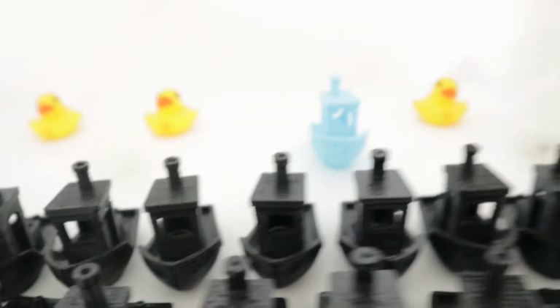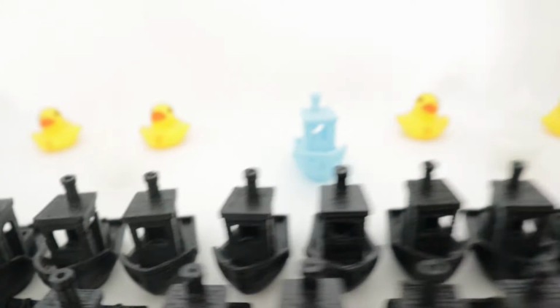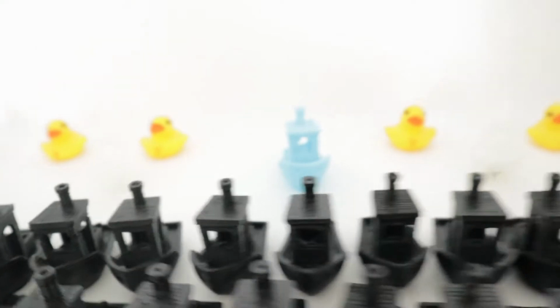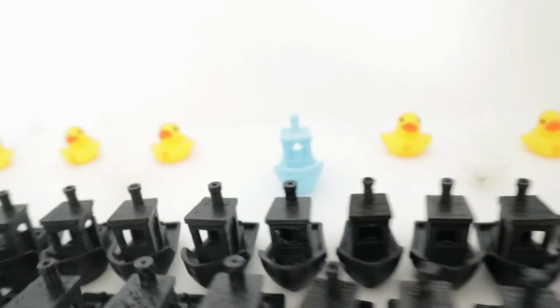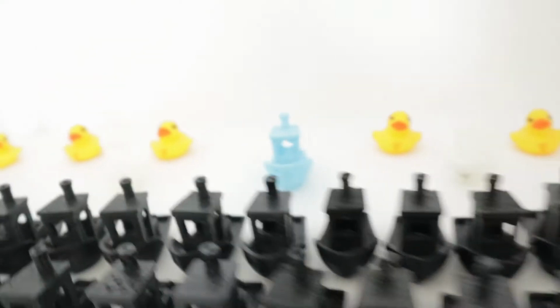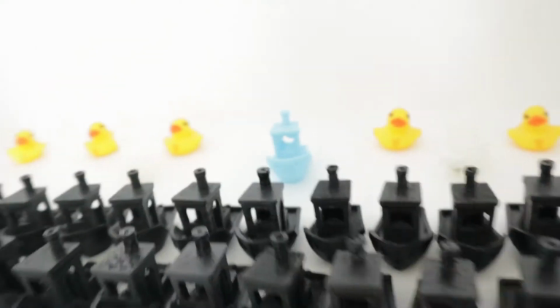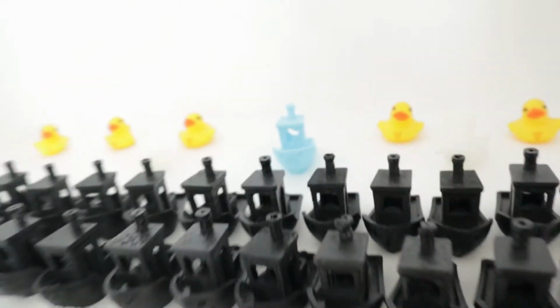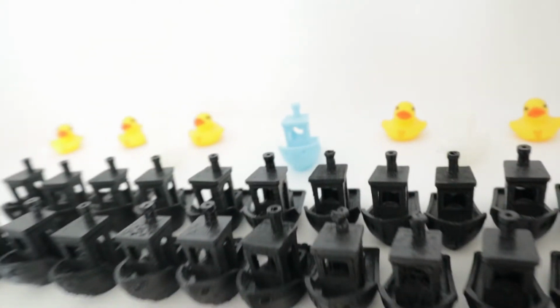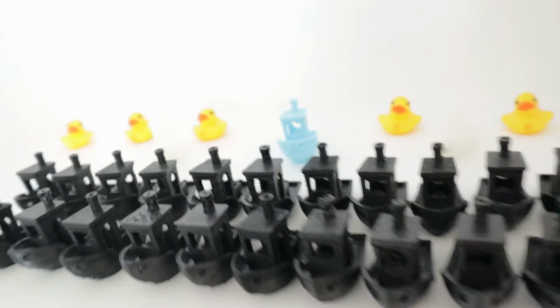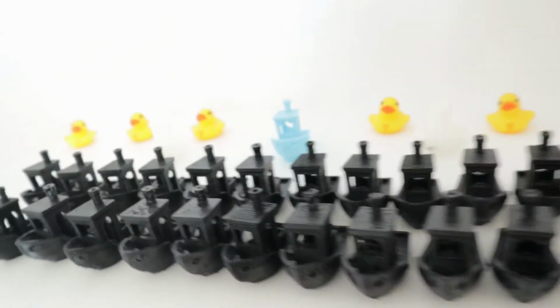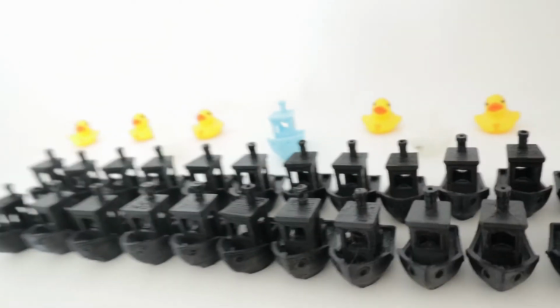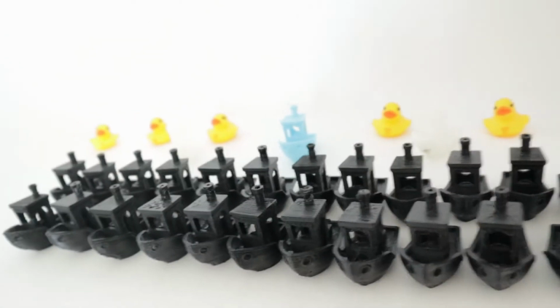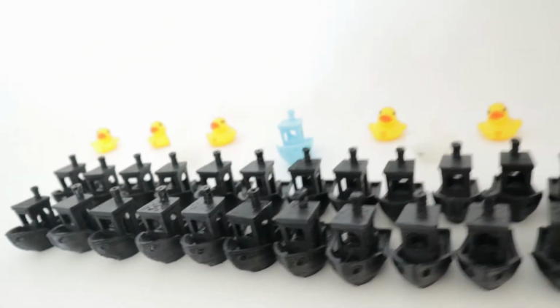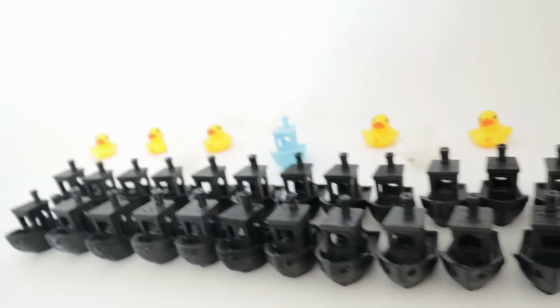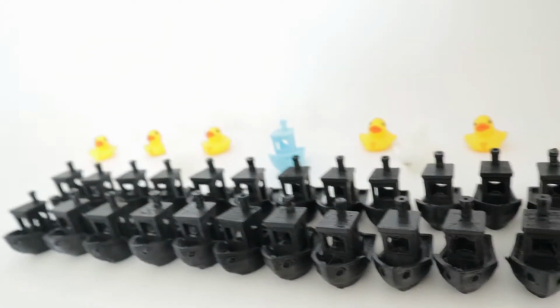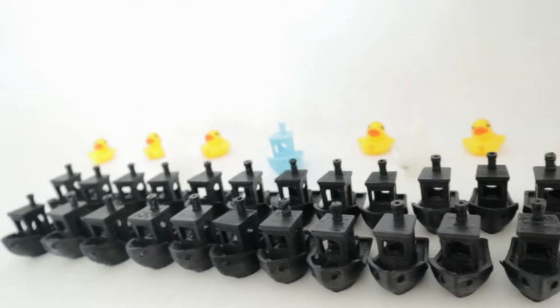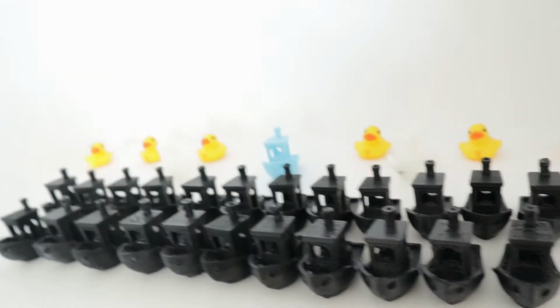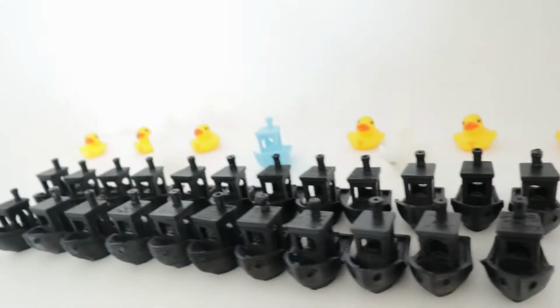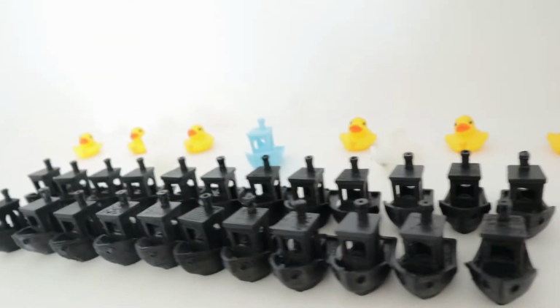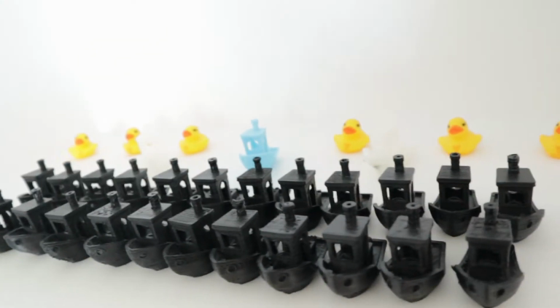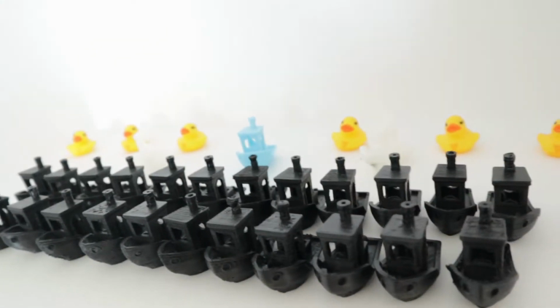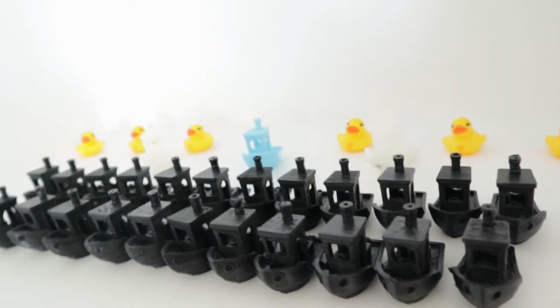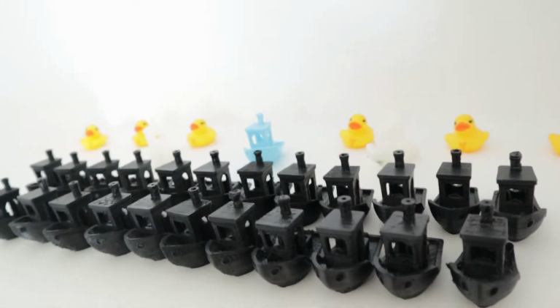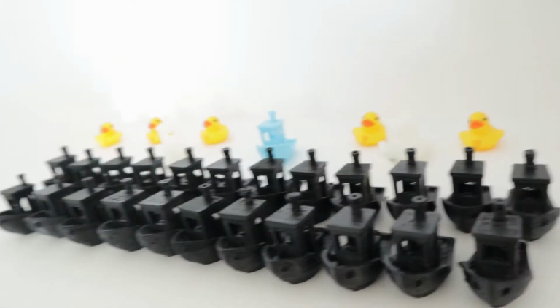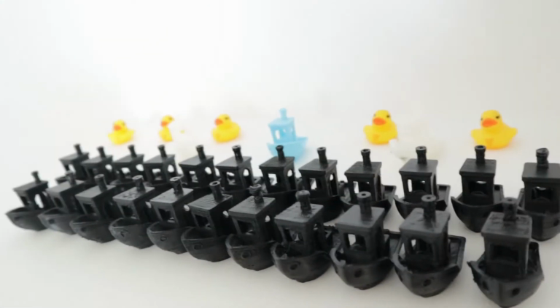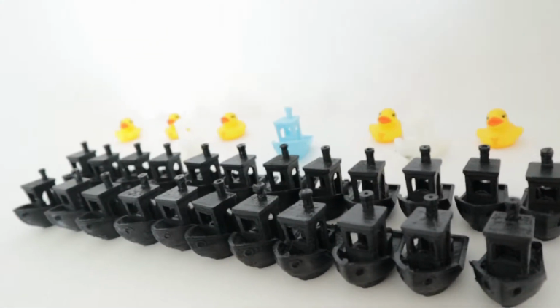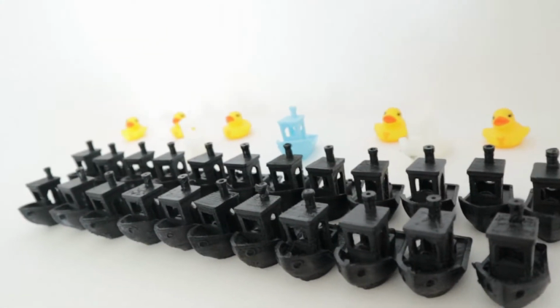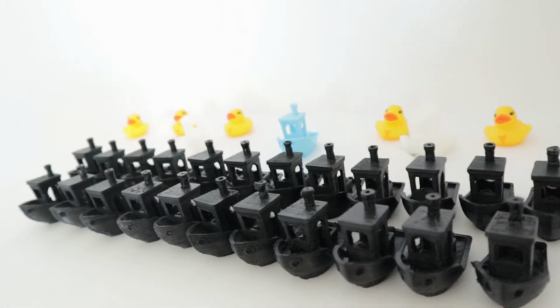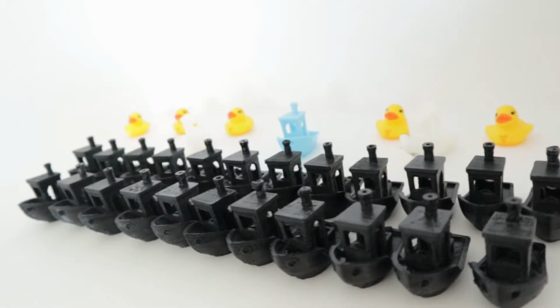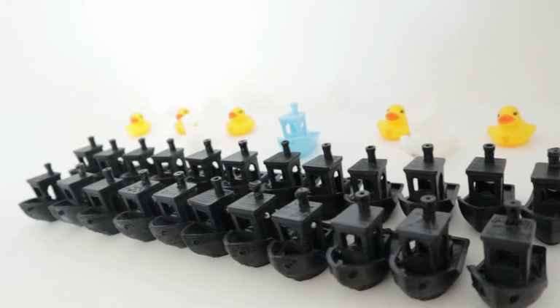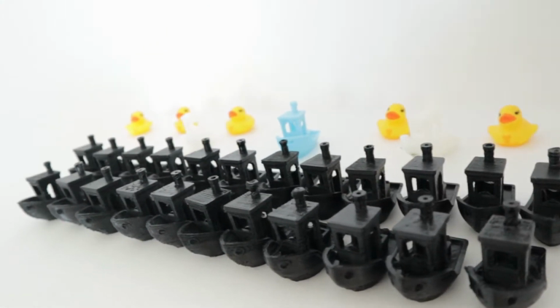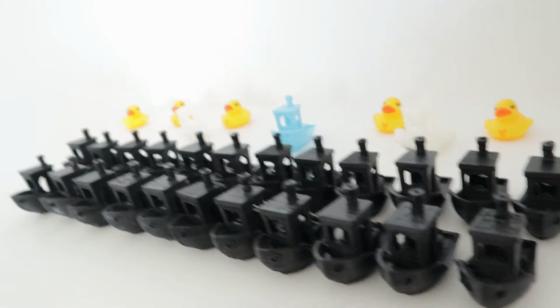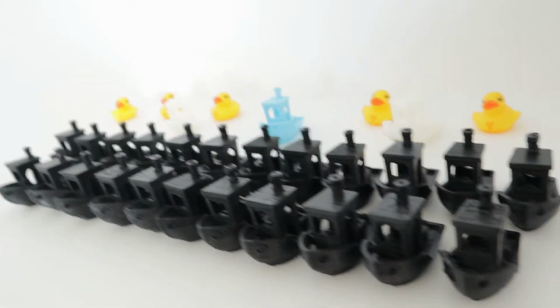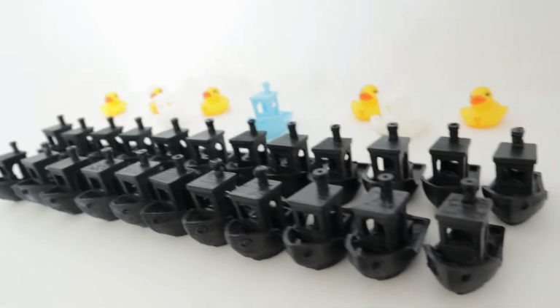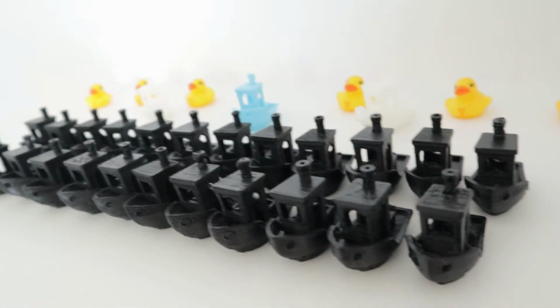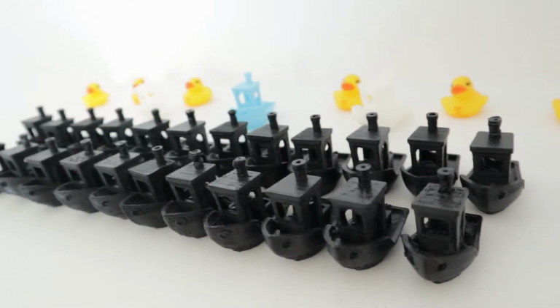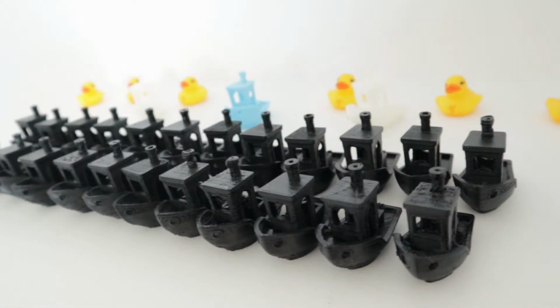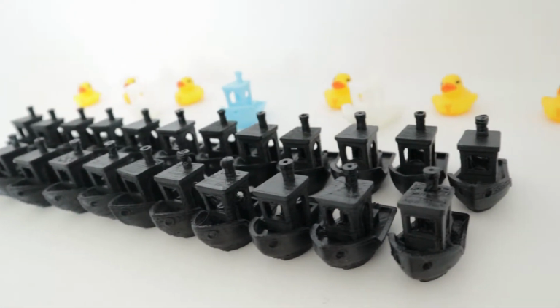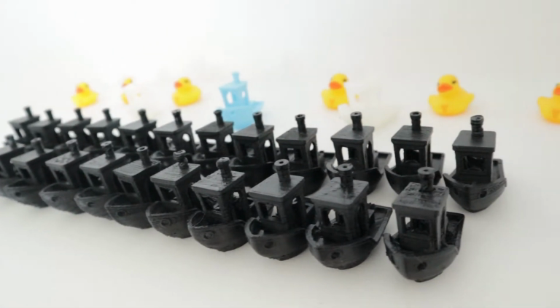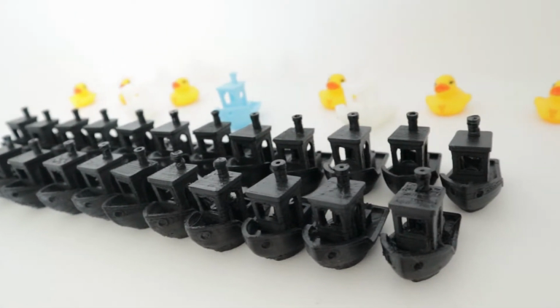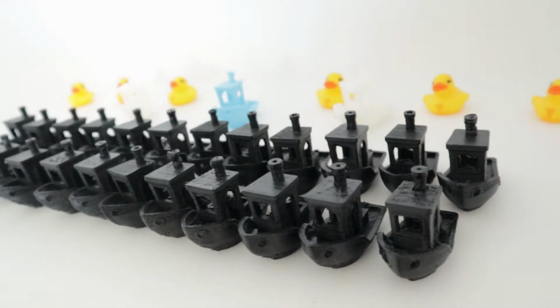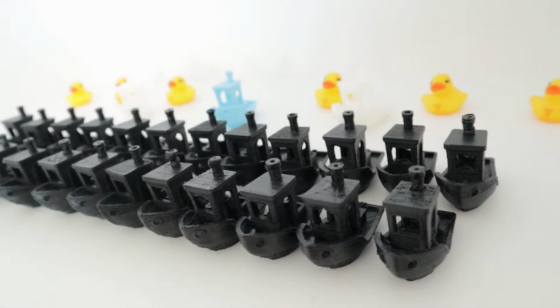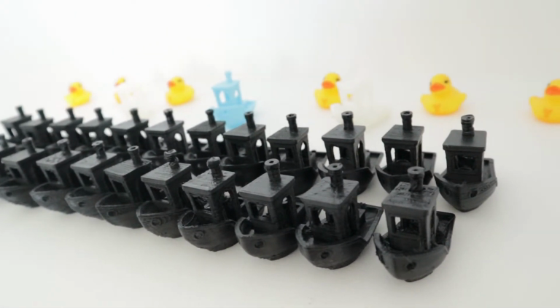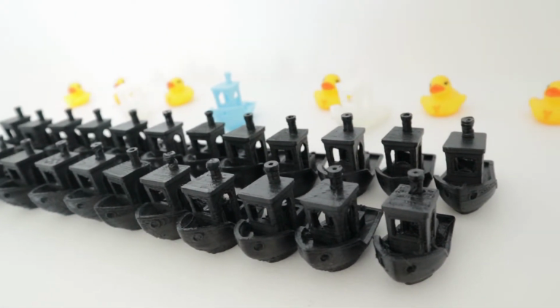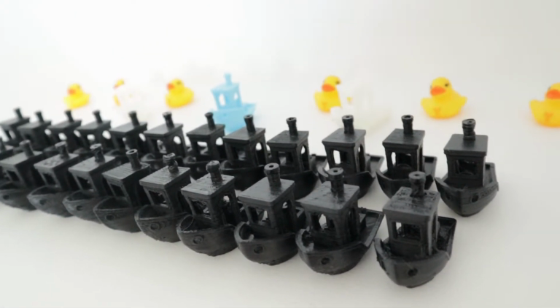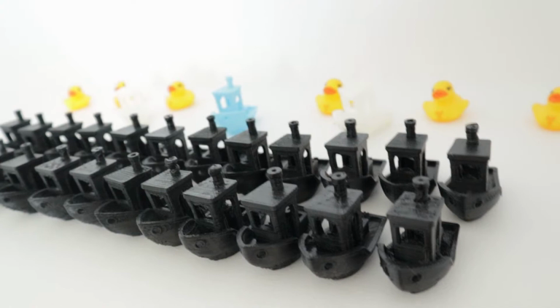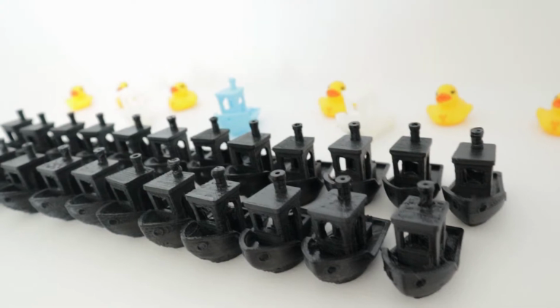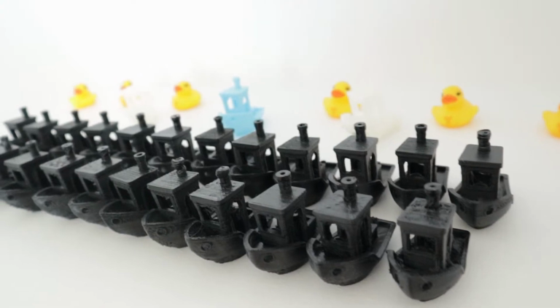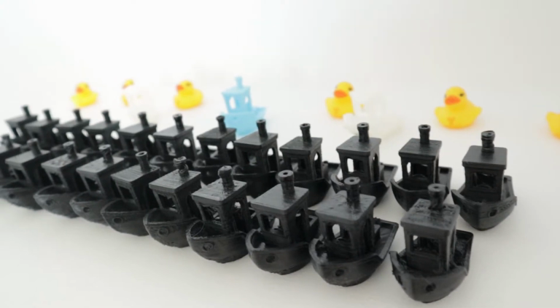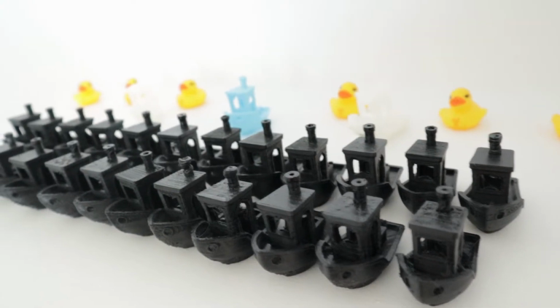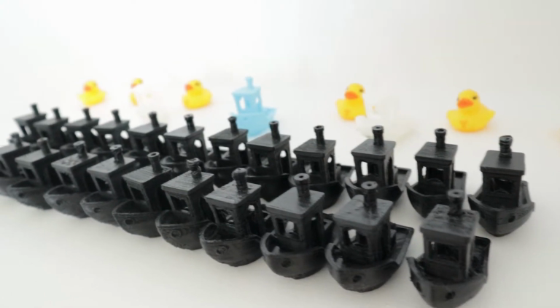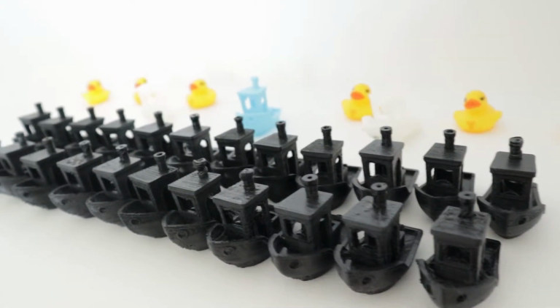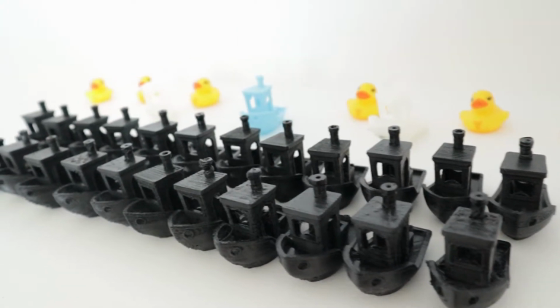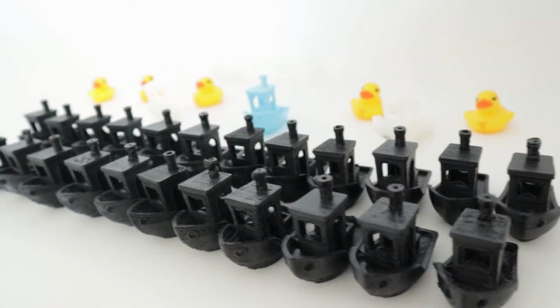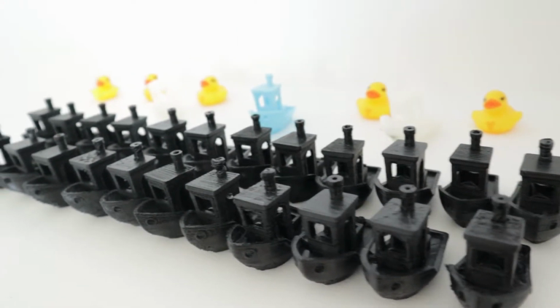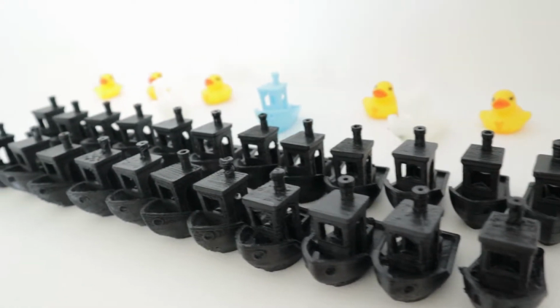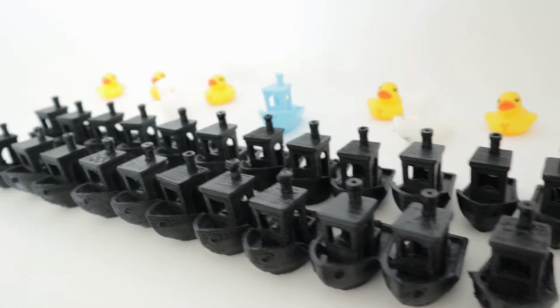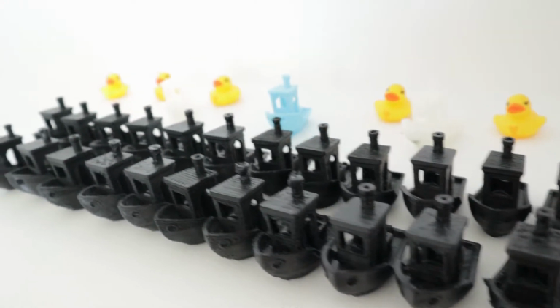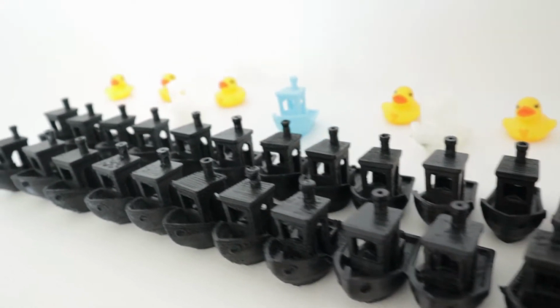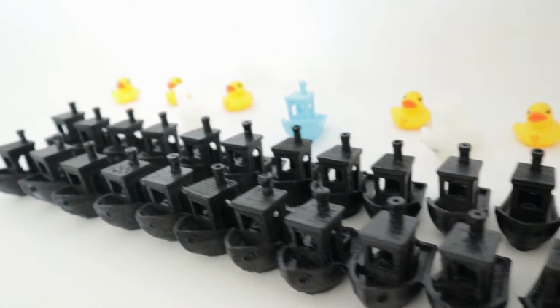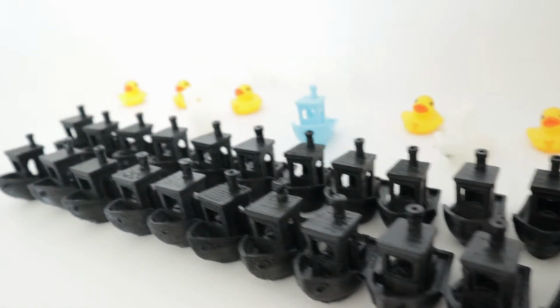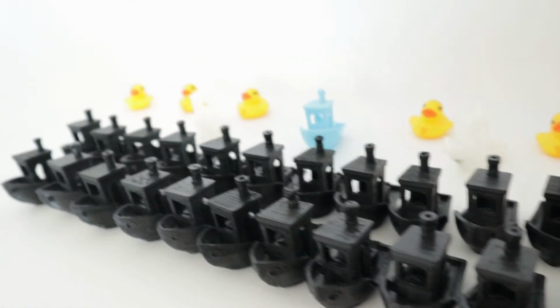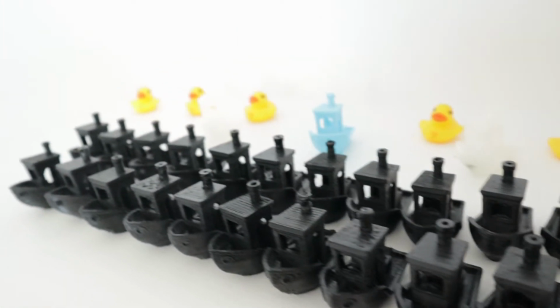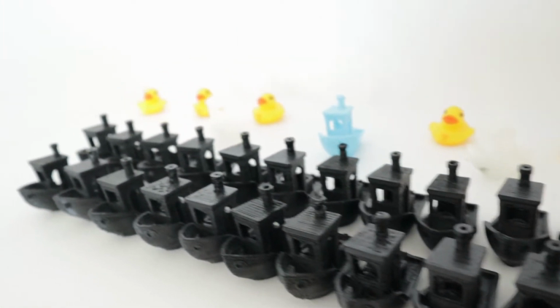Still getting the temperature dialed in there, but pretty soon I'll have it perfected.